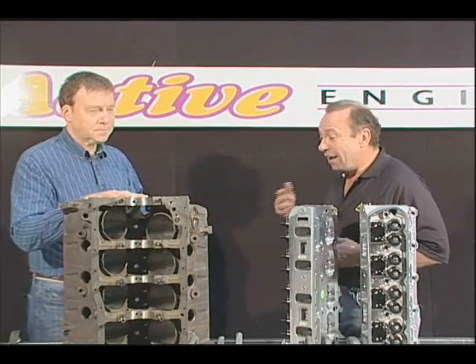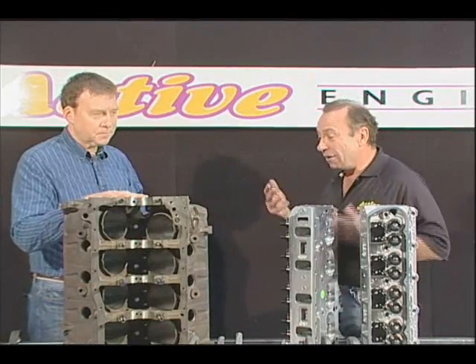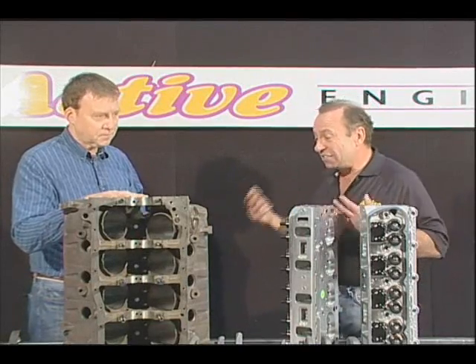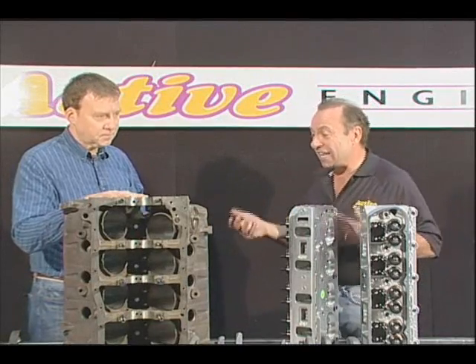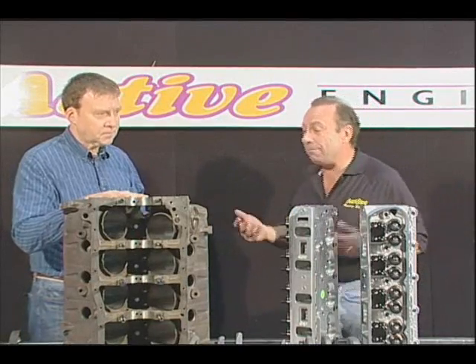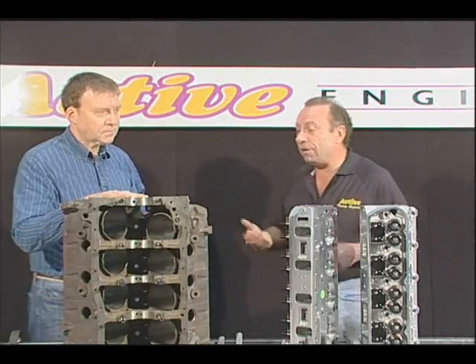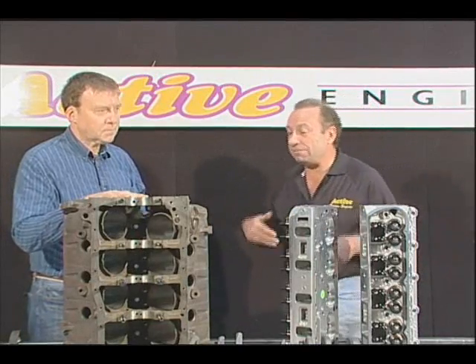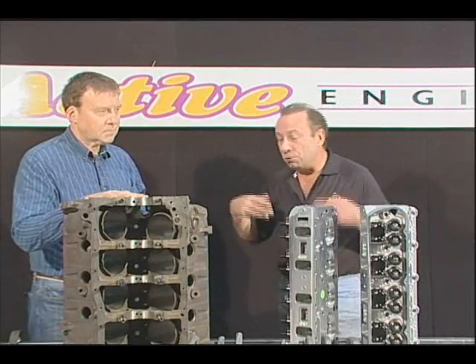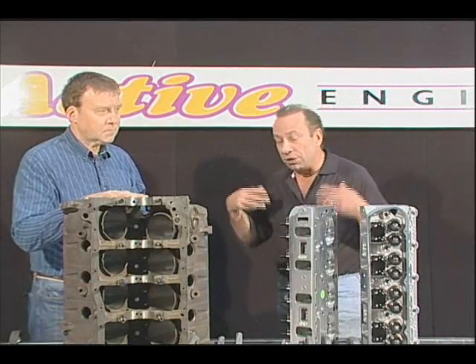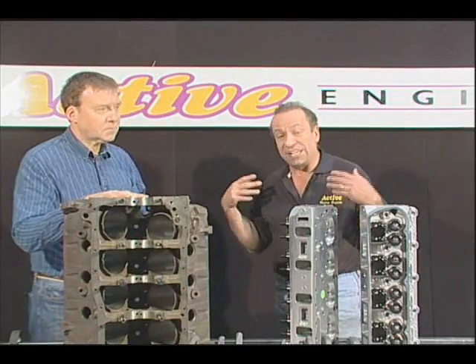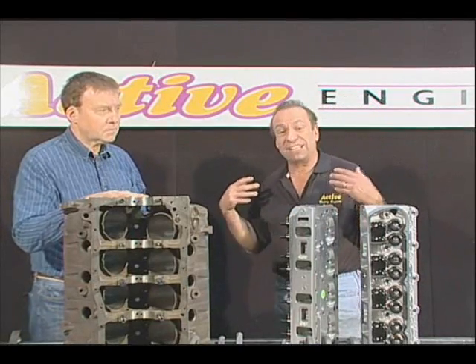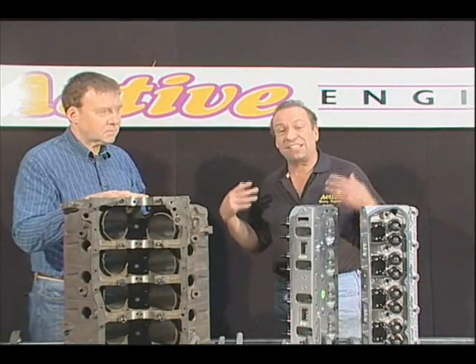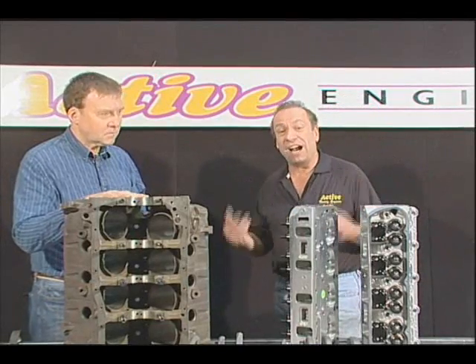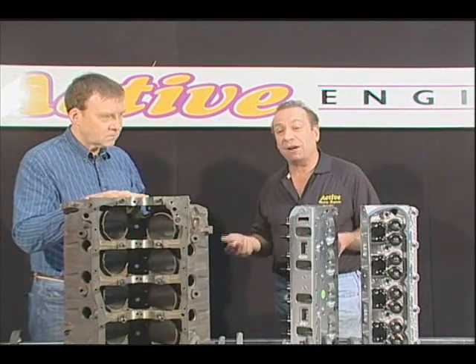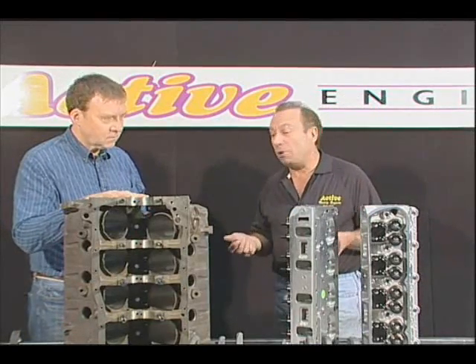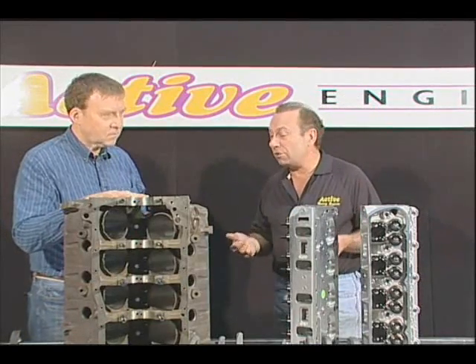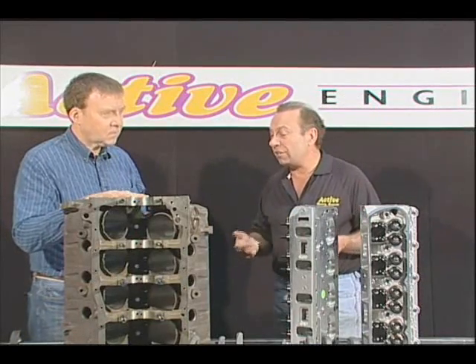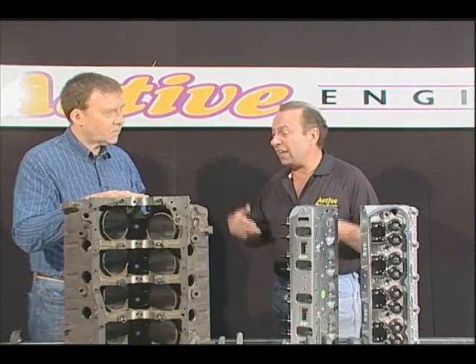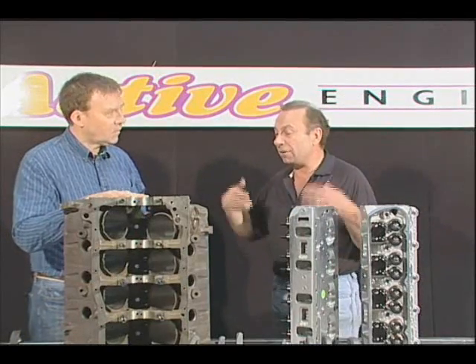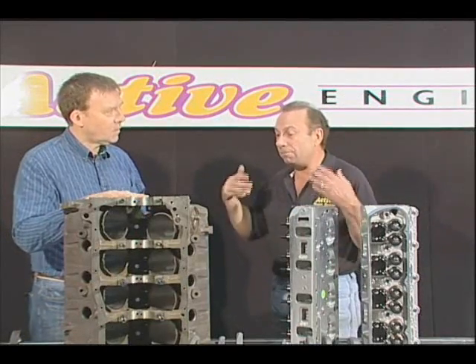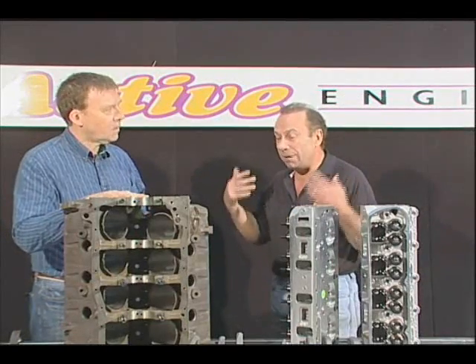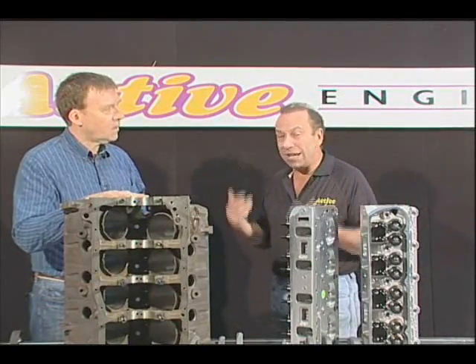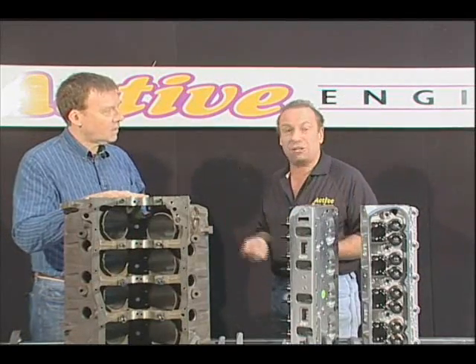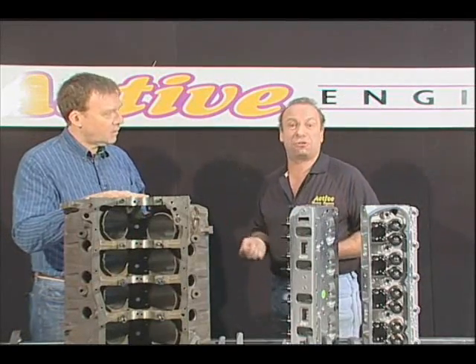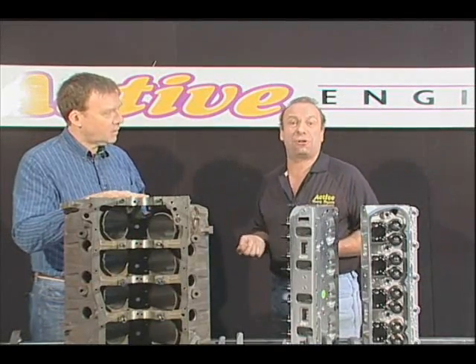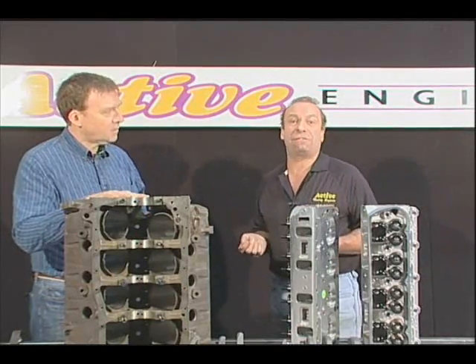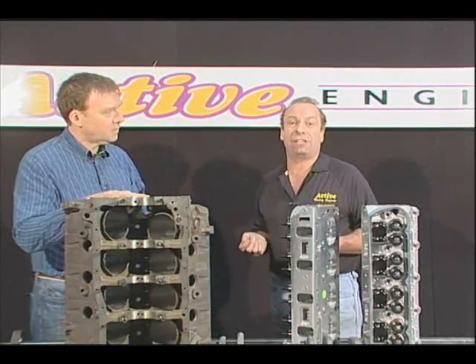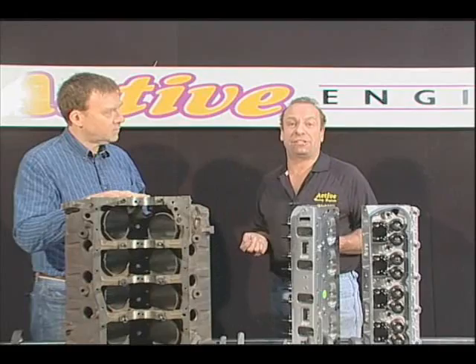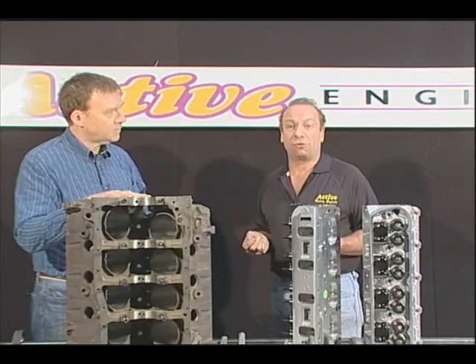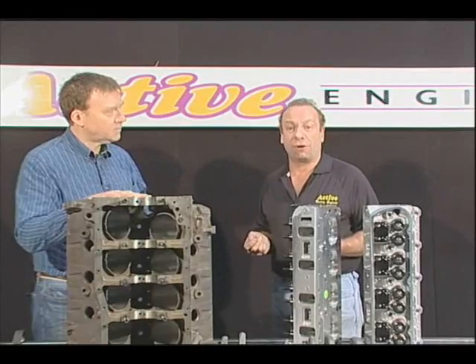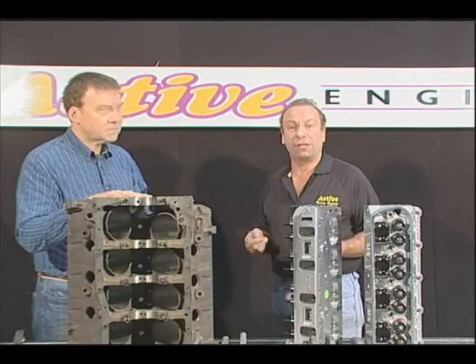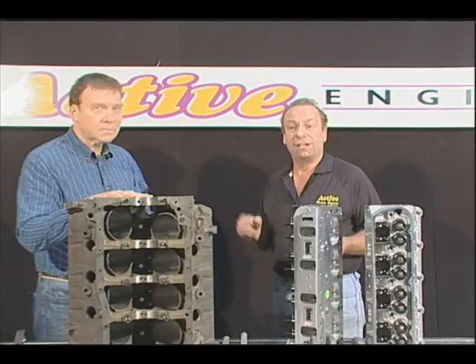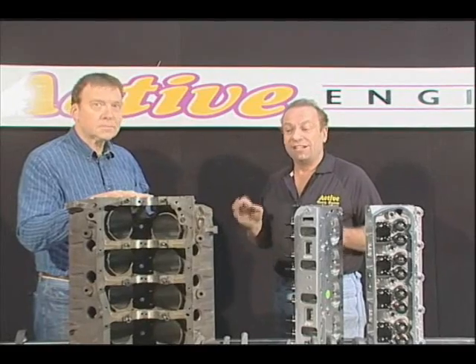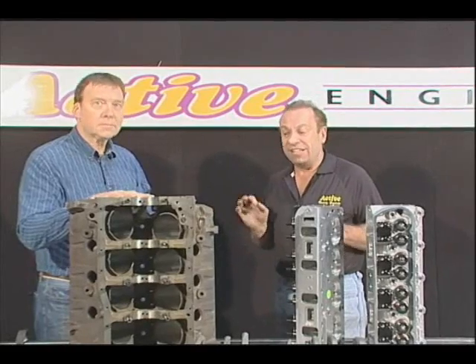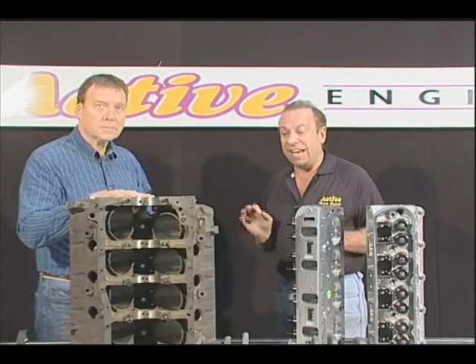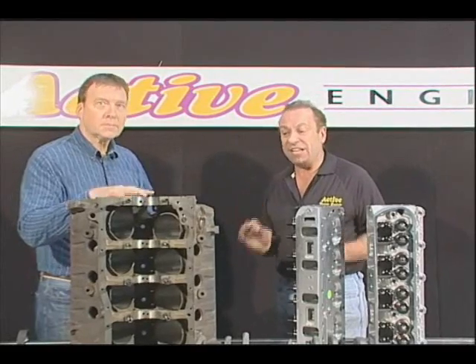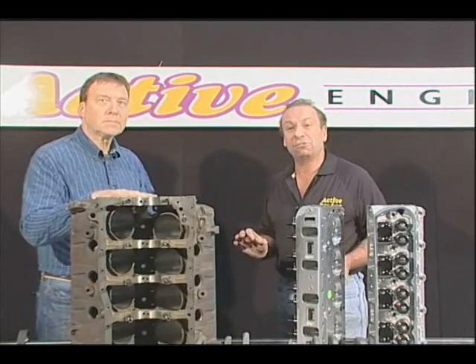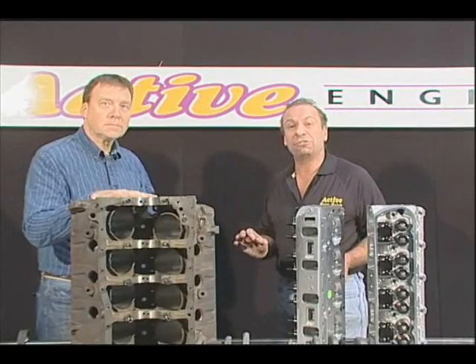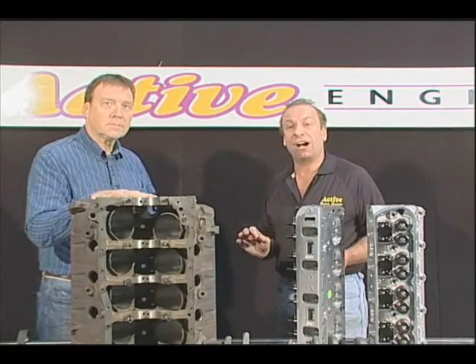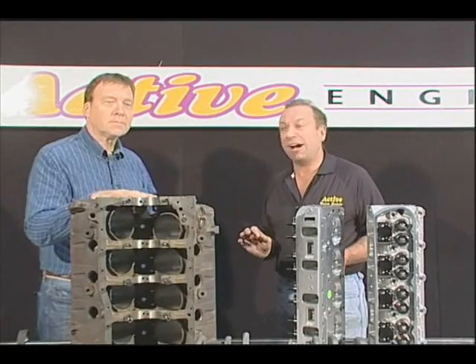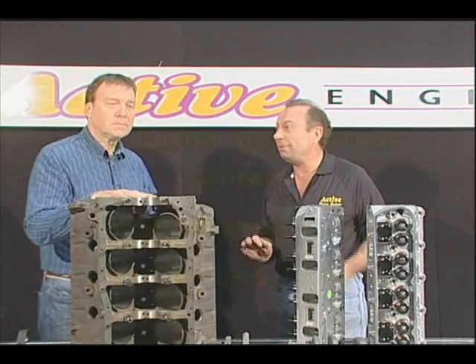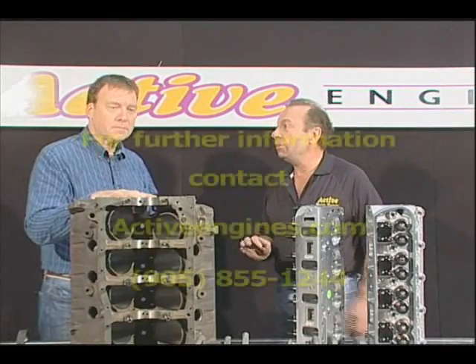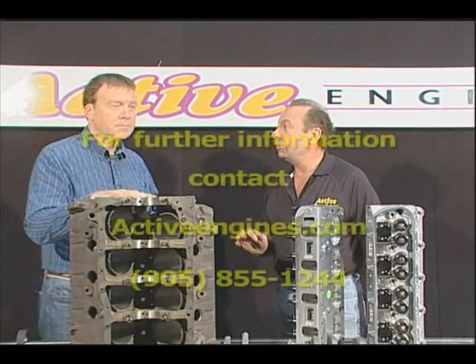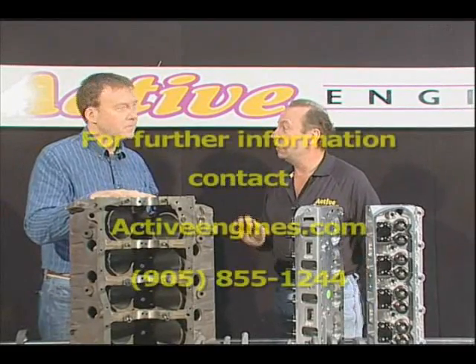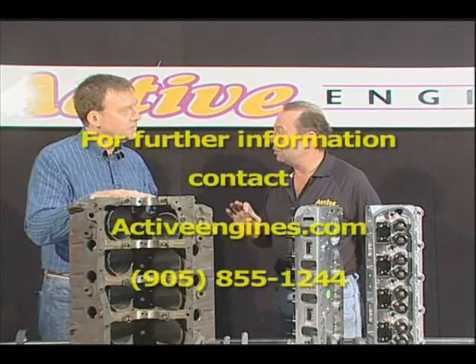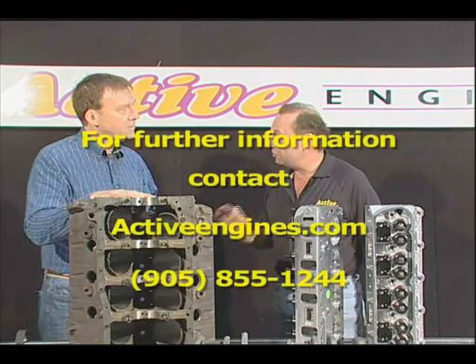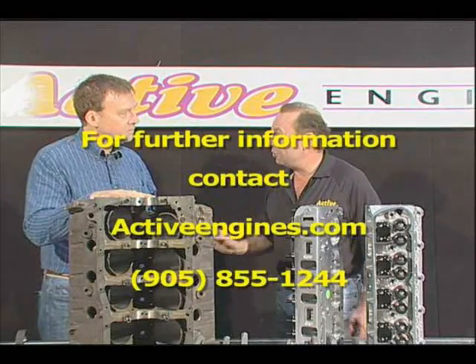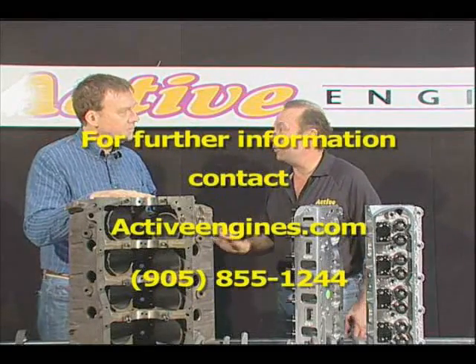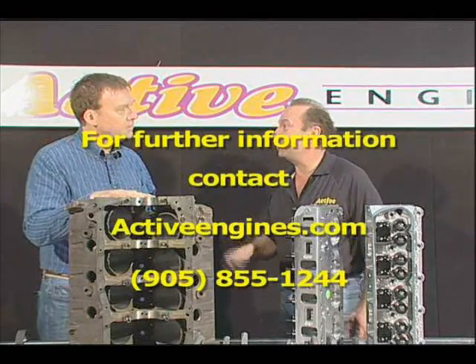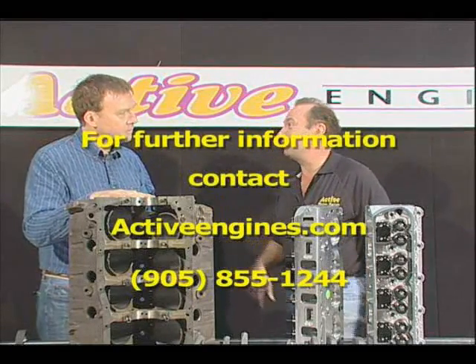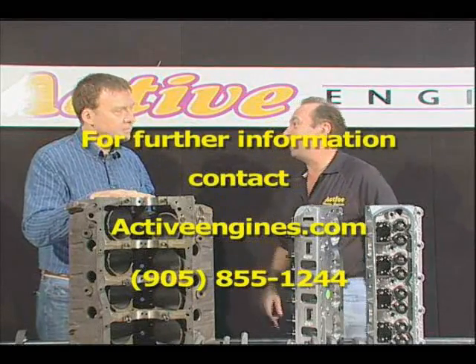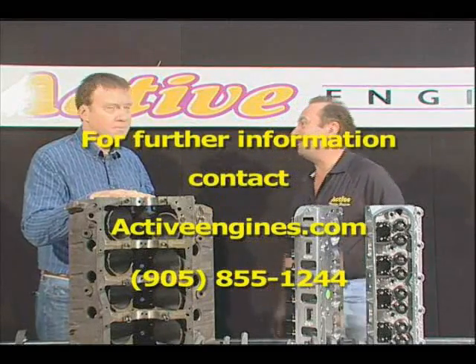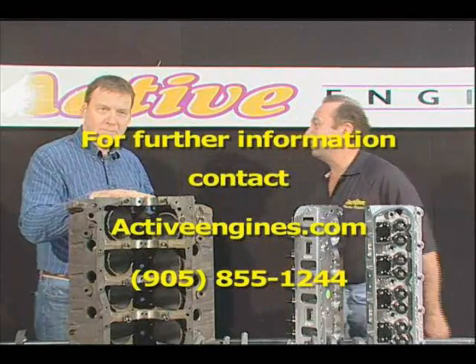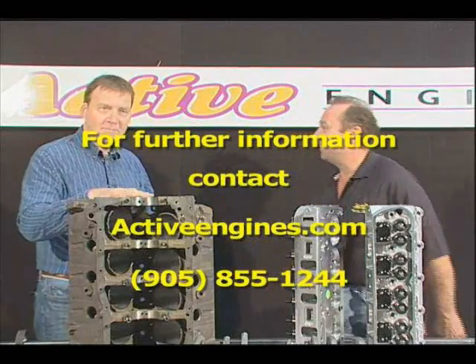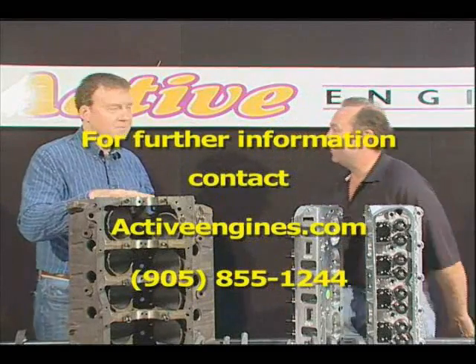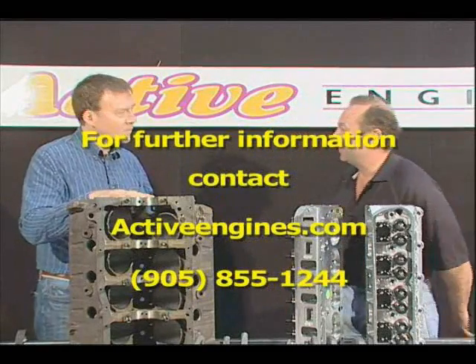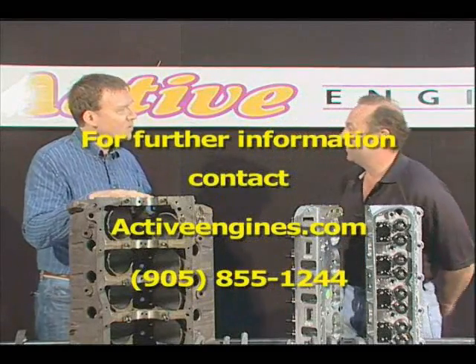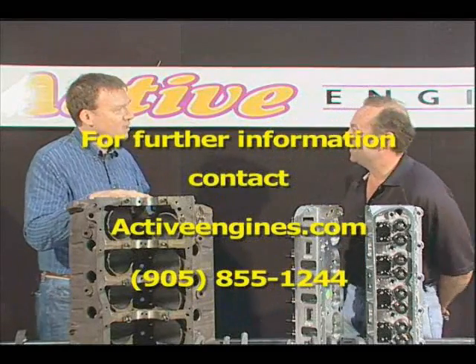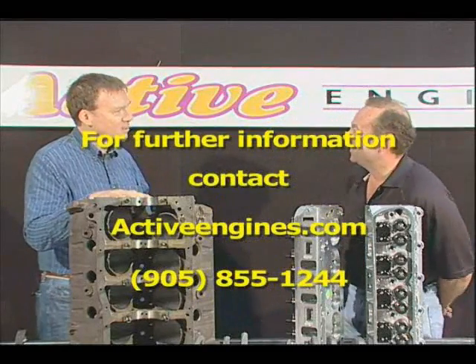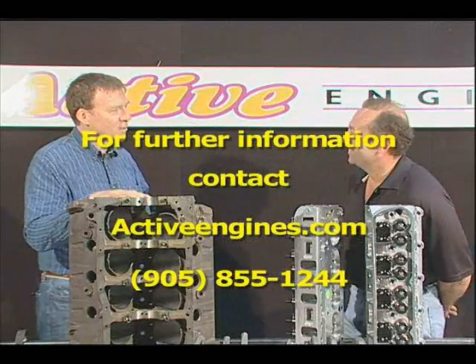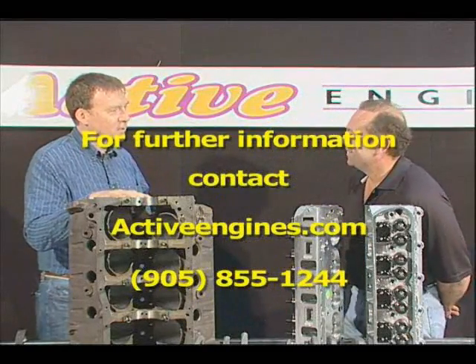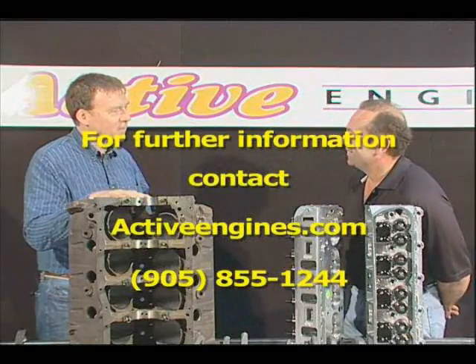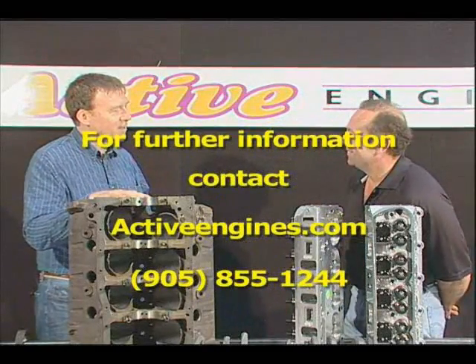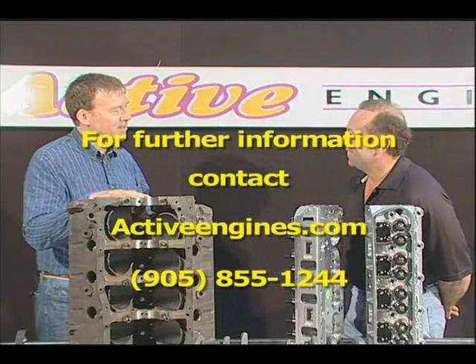Assembly is putting the entire motor together, making sure everything's torqued. Take your time, do a good job. Sounds like good advice.